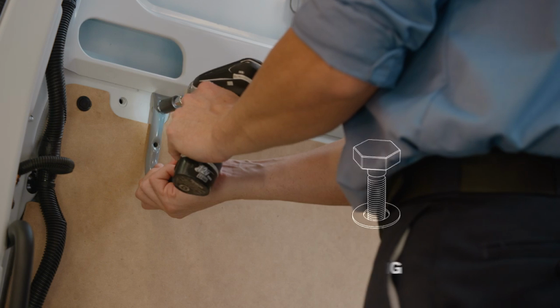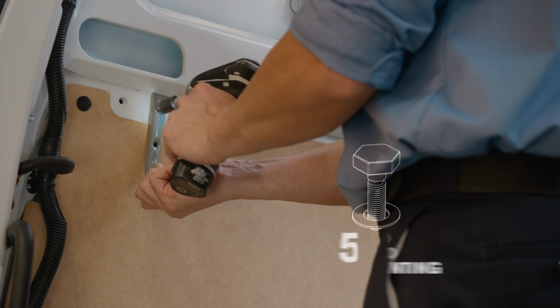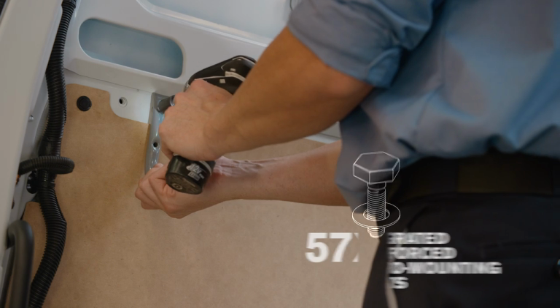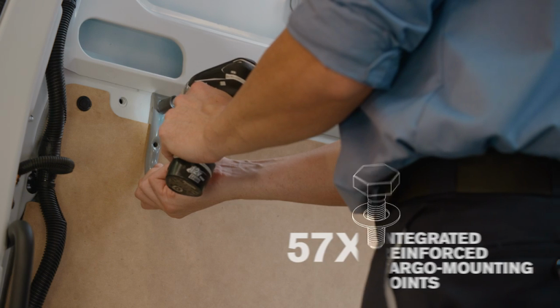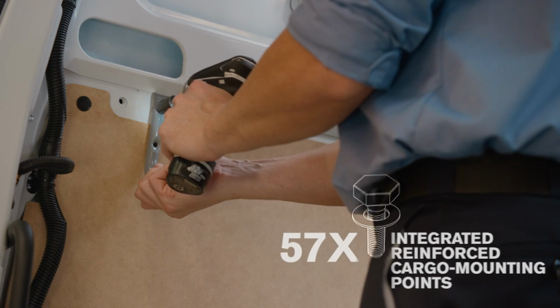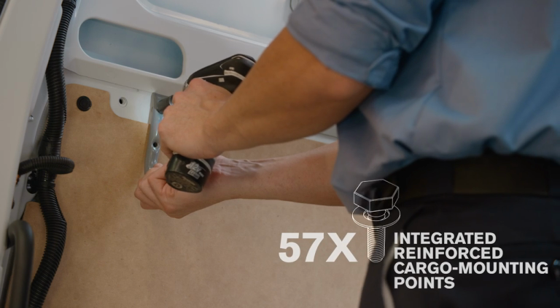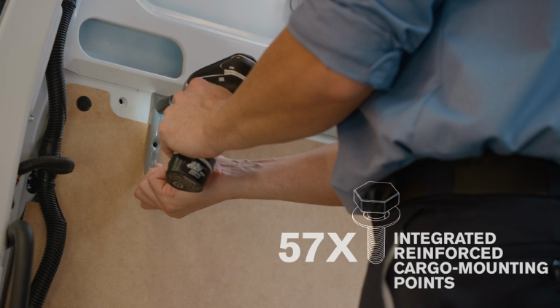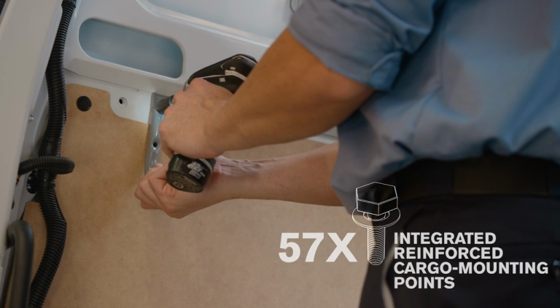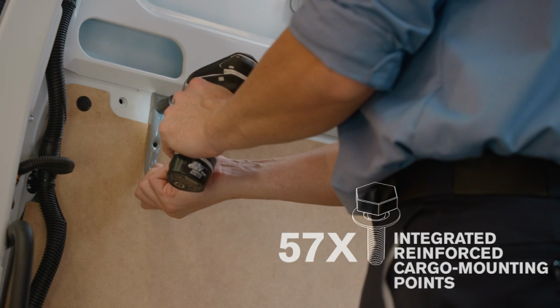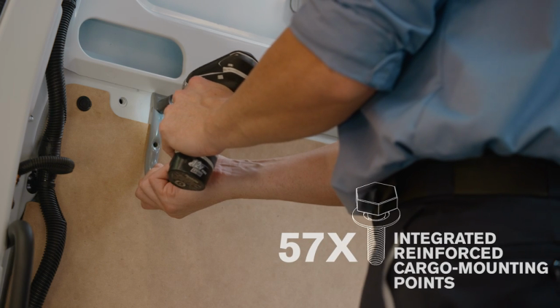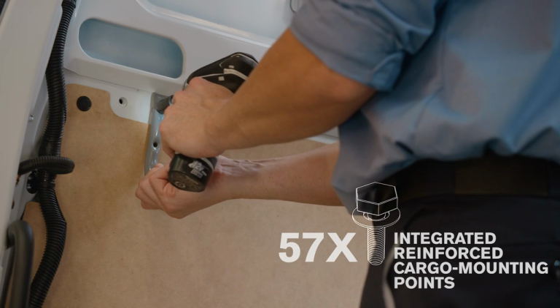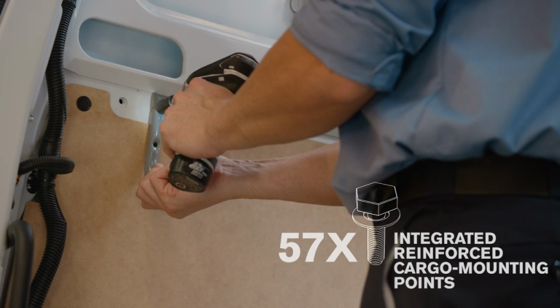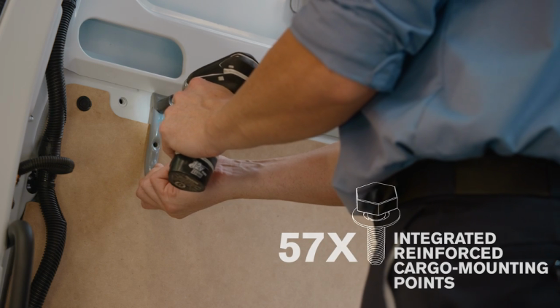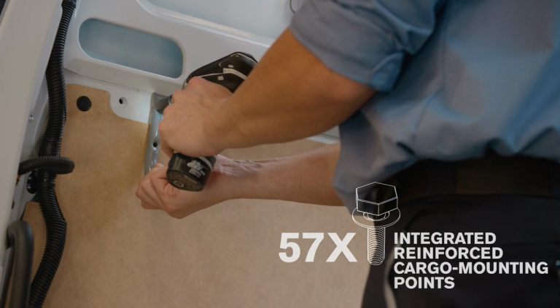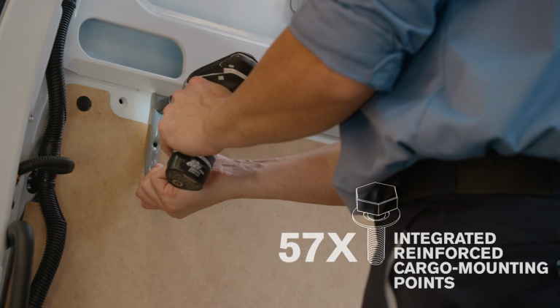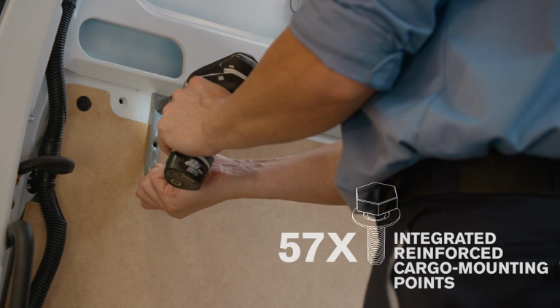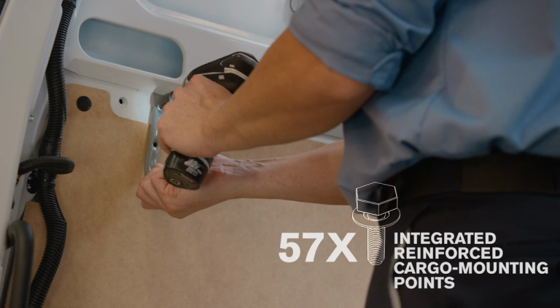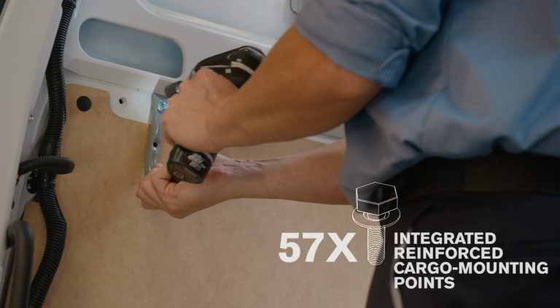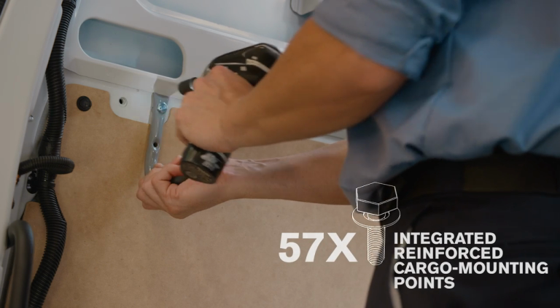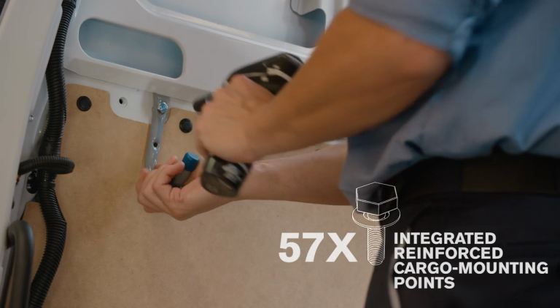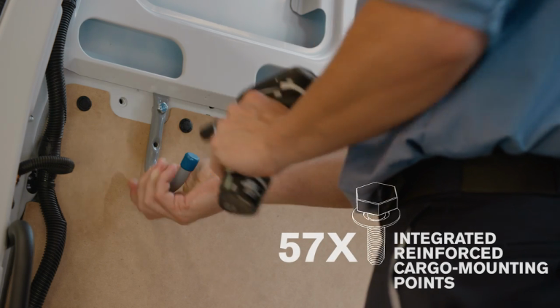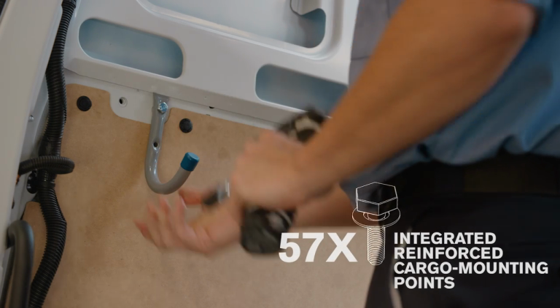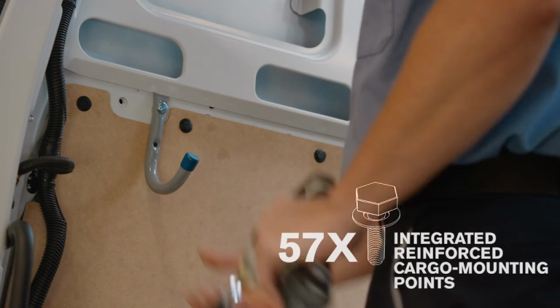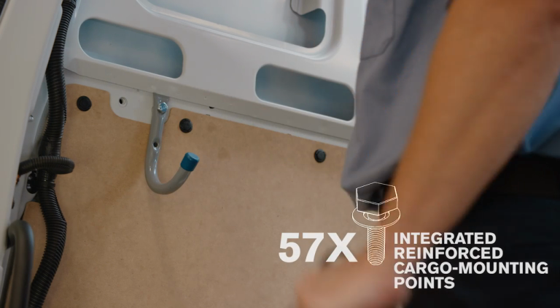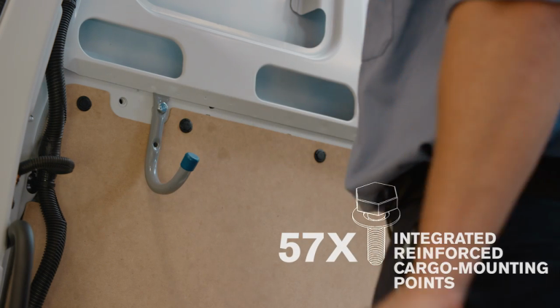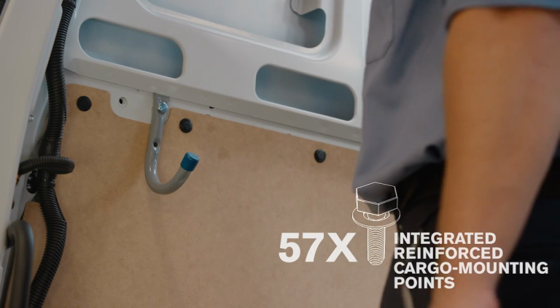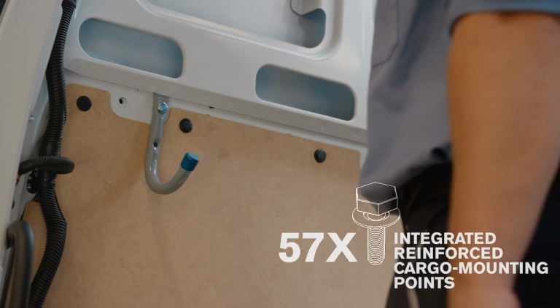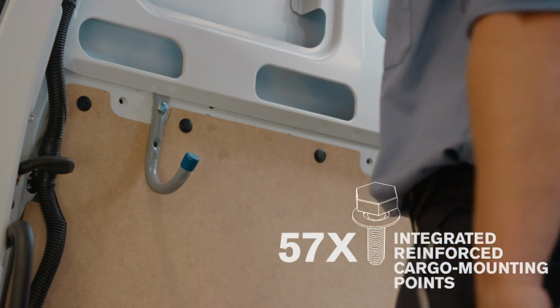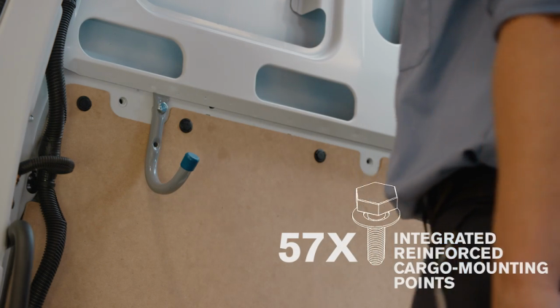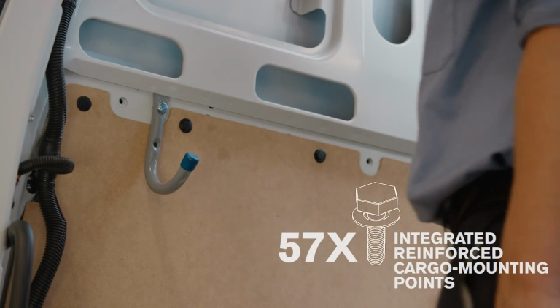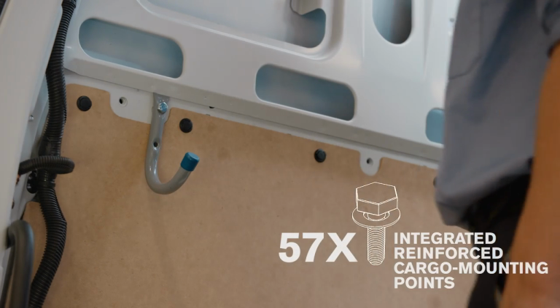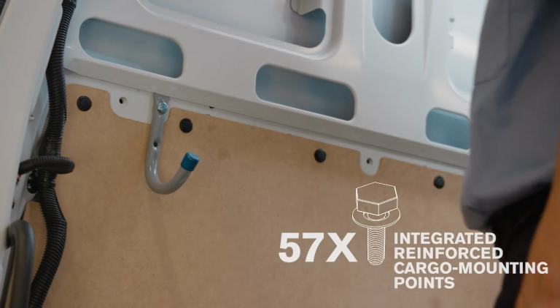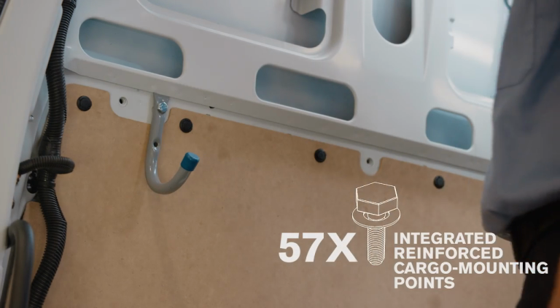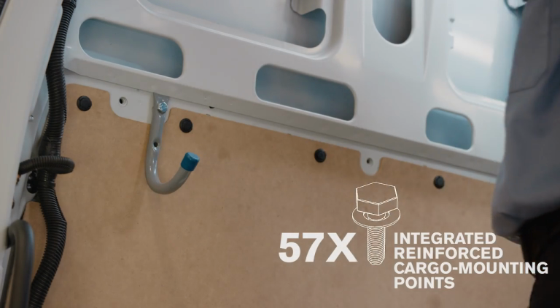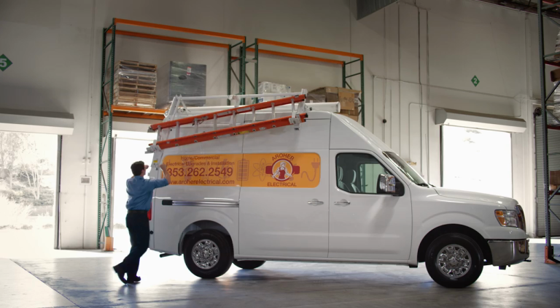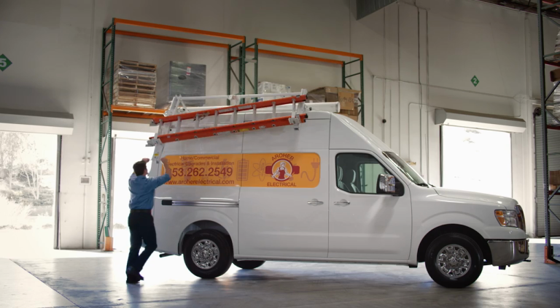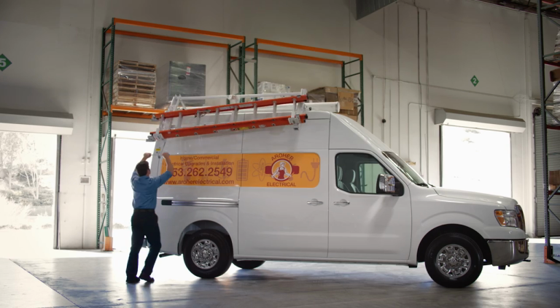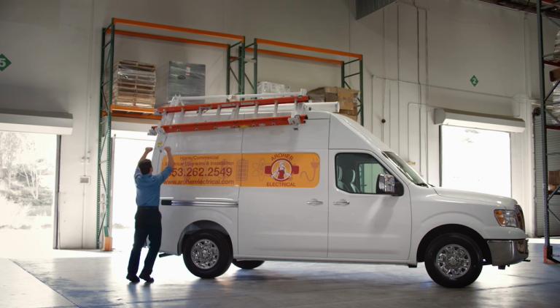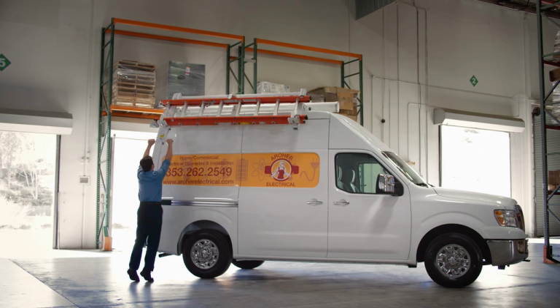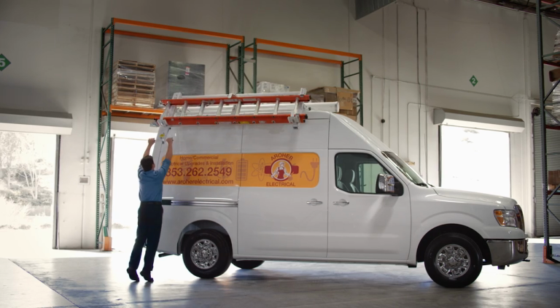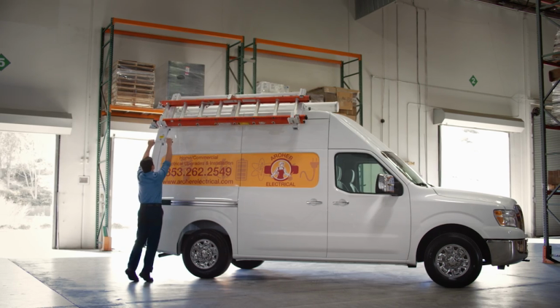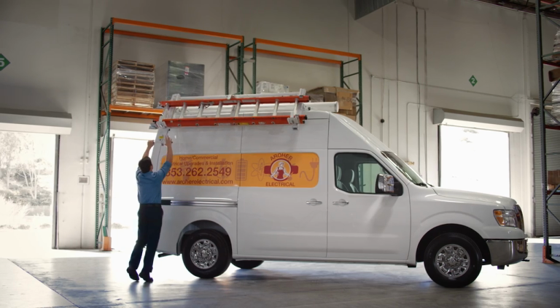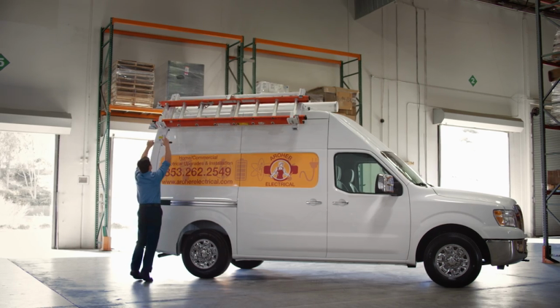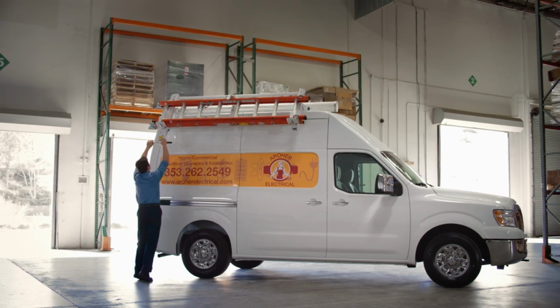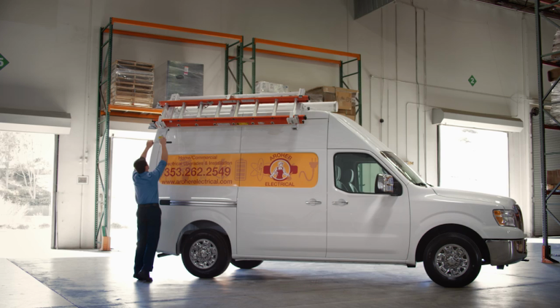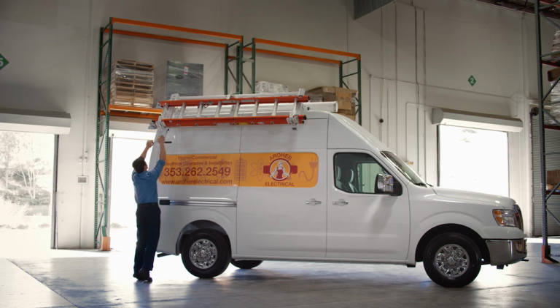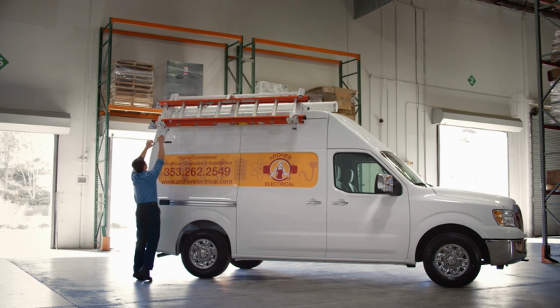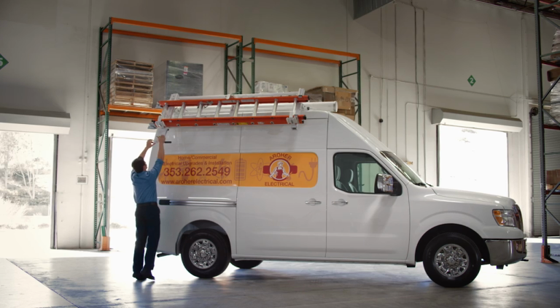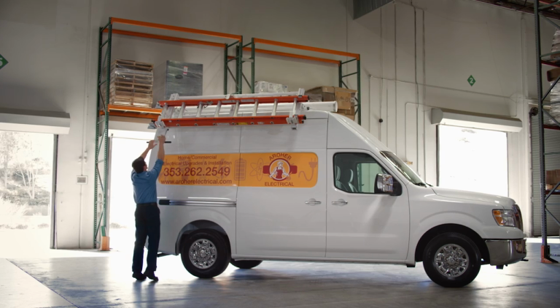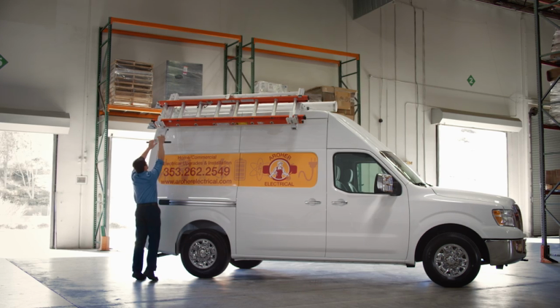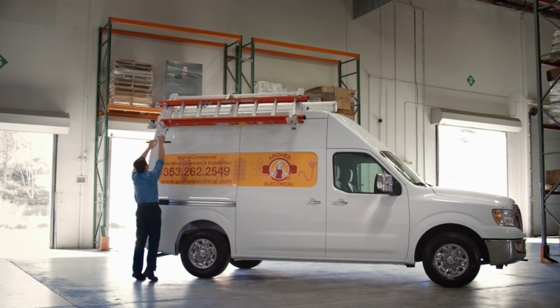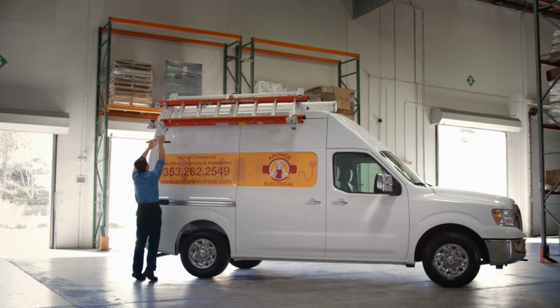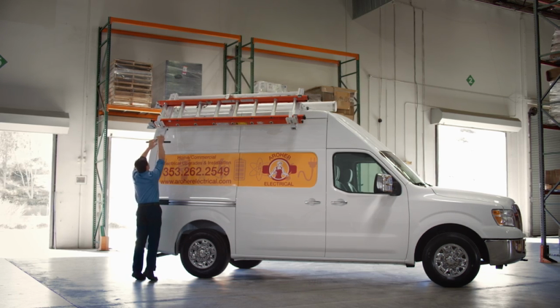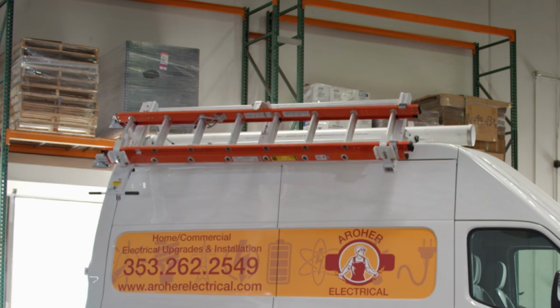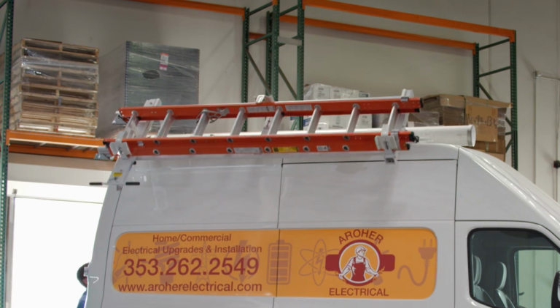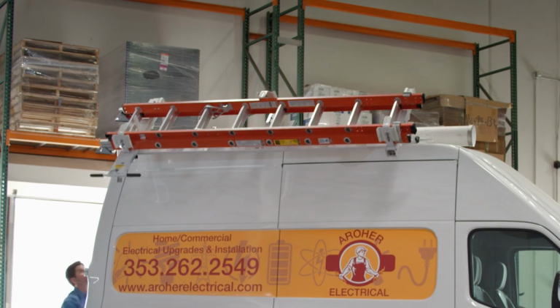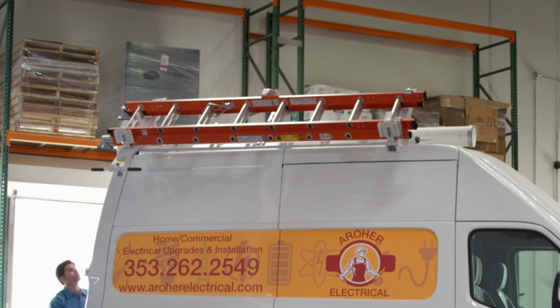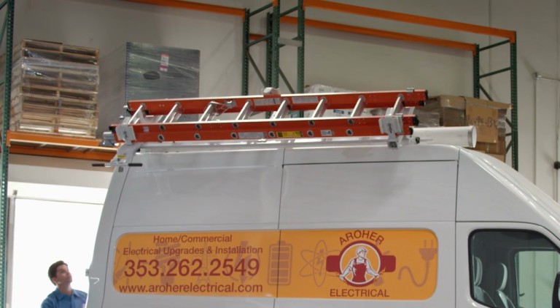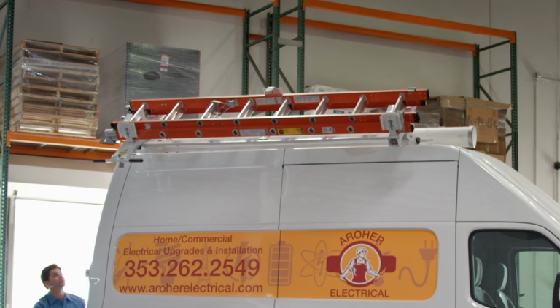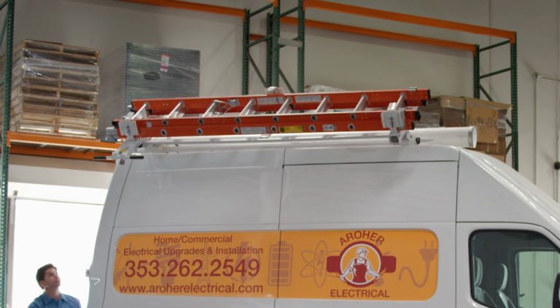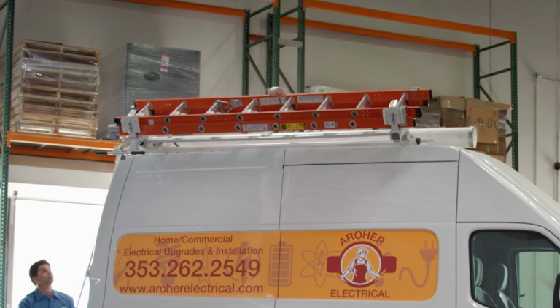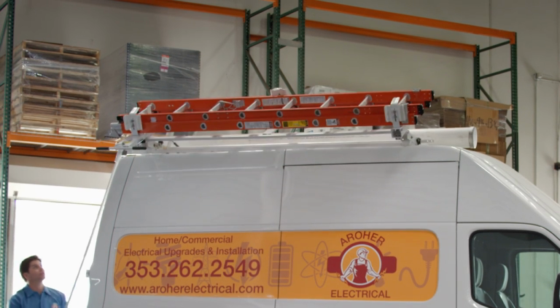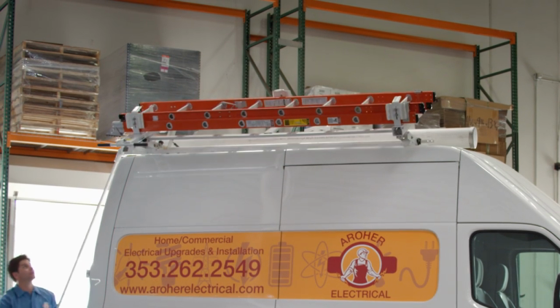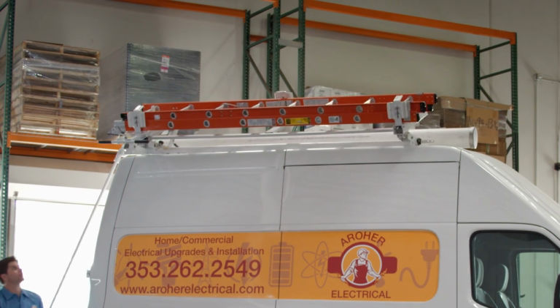Reinforced interior wall mounting points help make upfit installation easy, and there are even mounting points on the roof to hold racks and ladders.